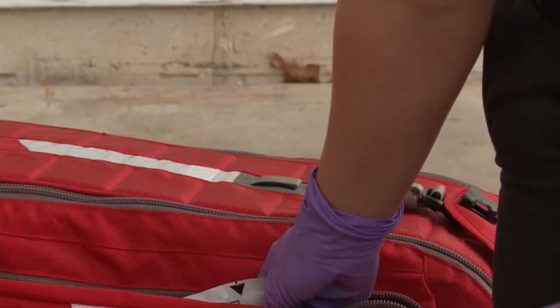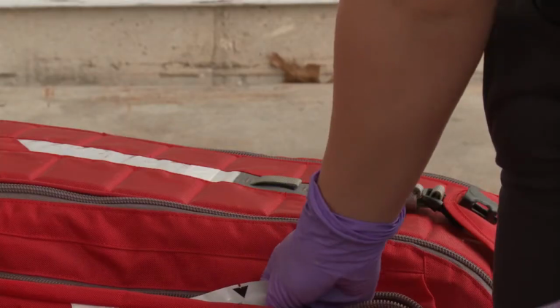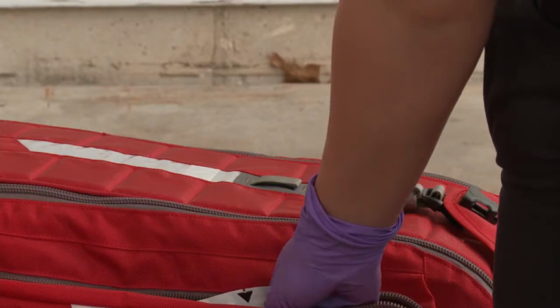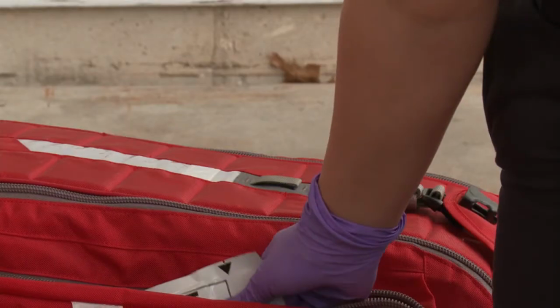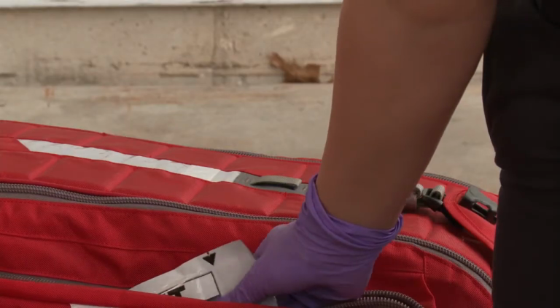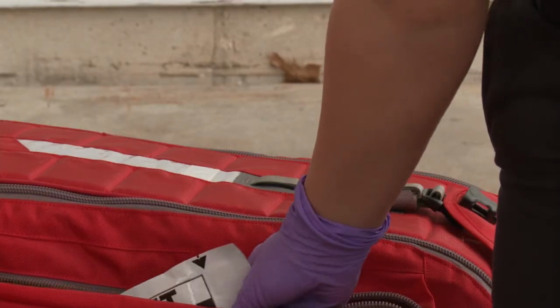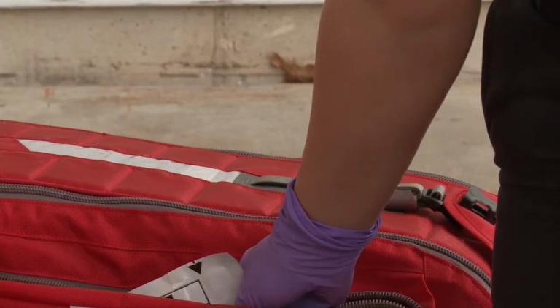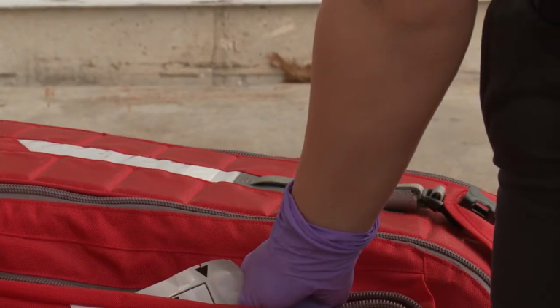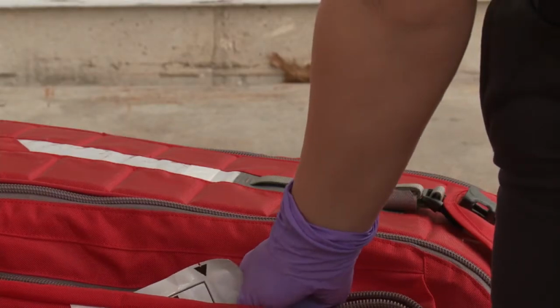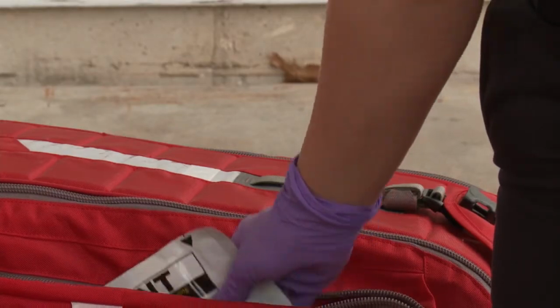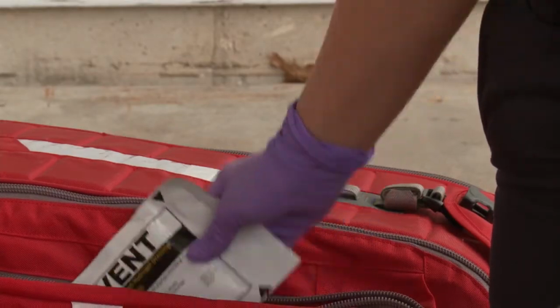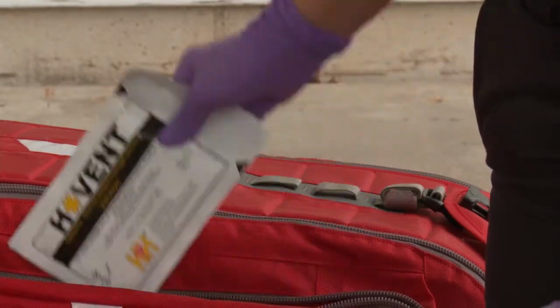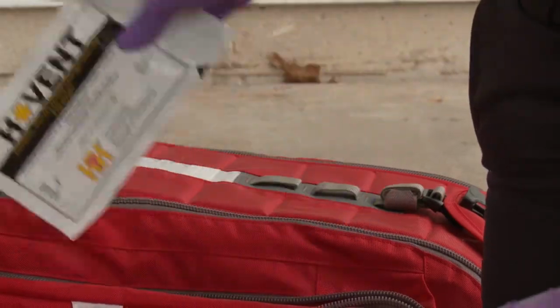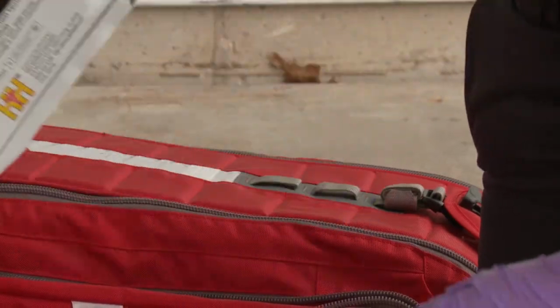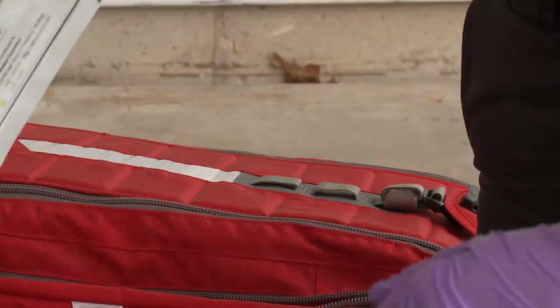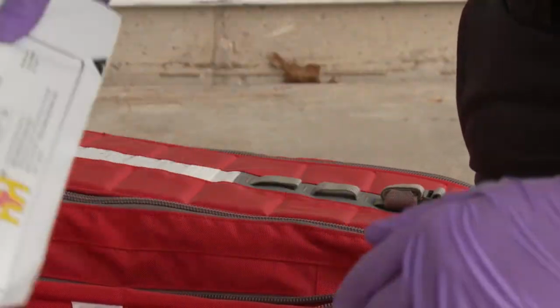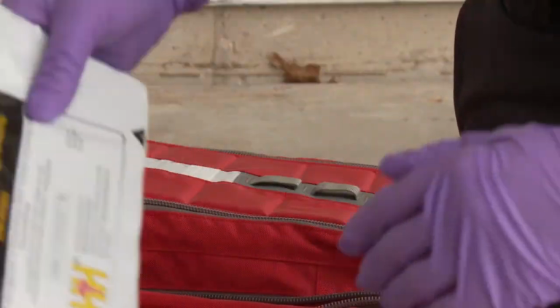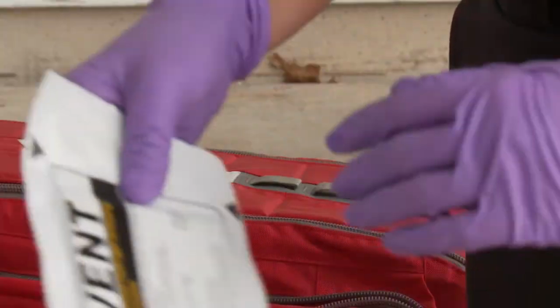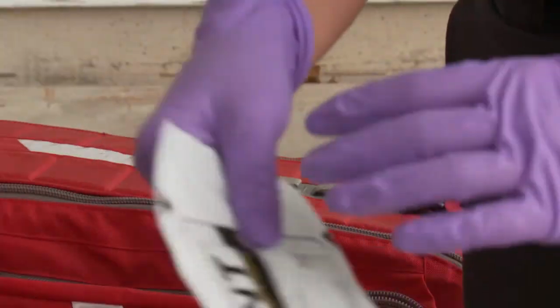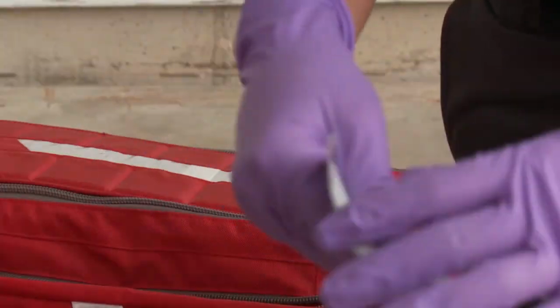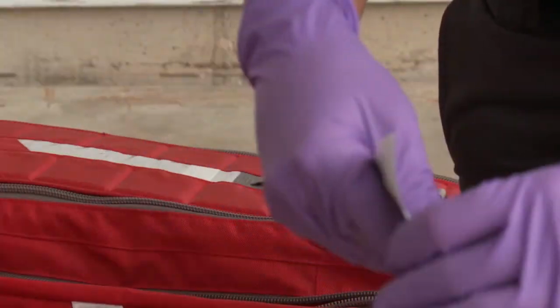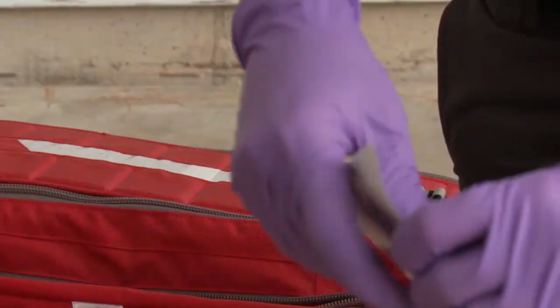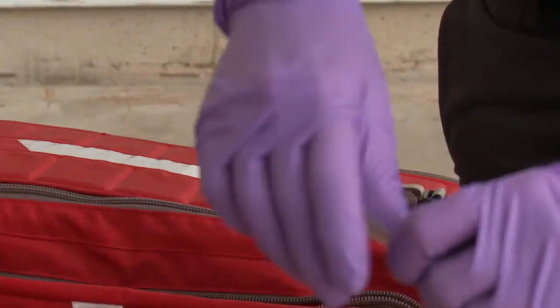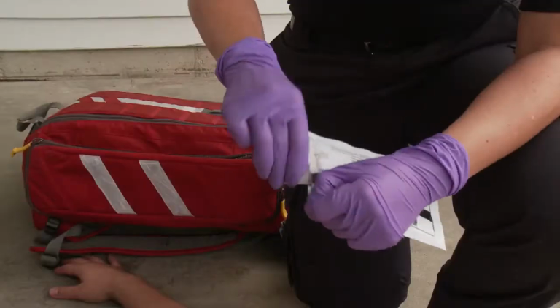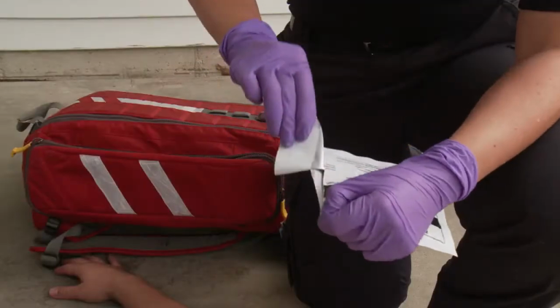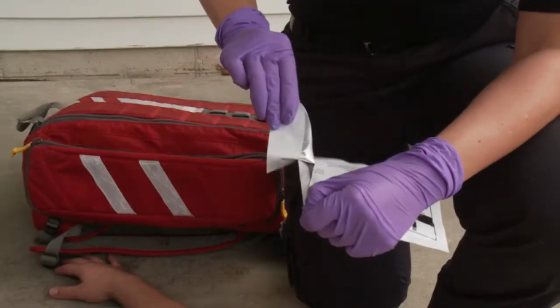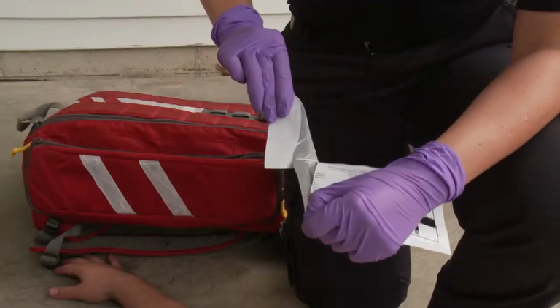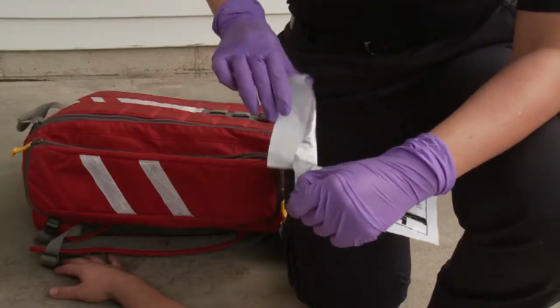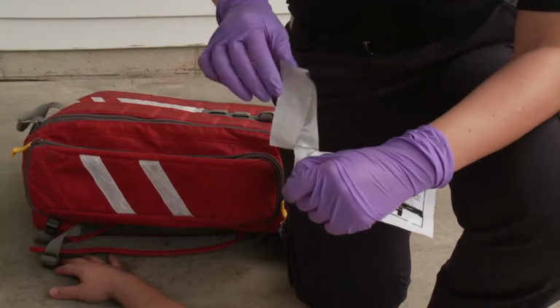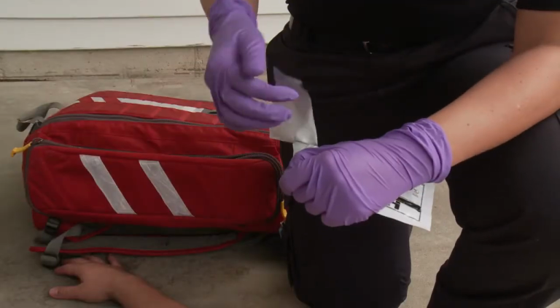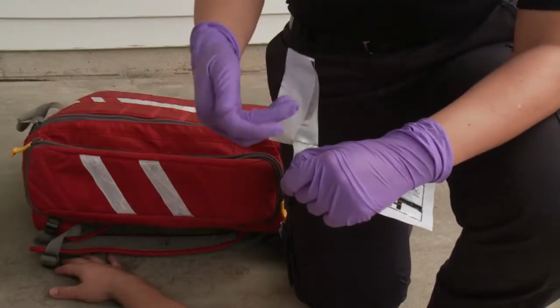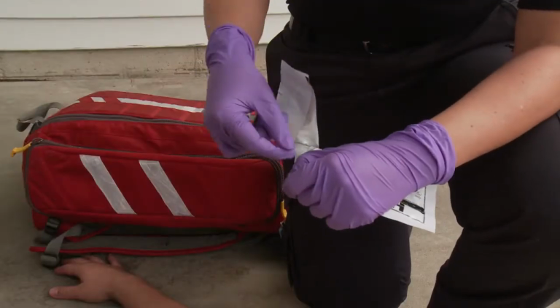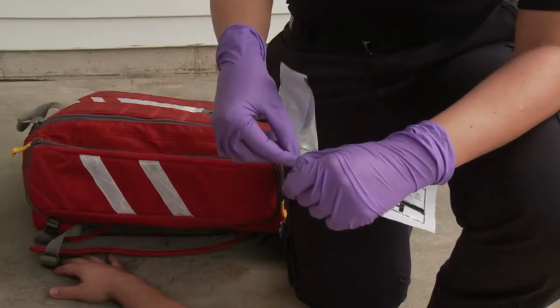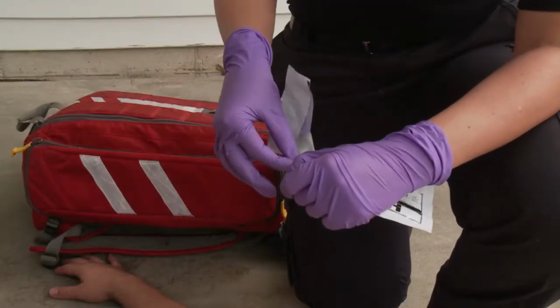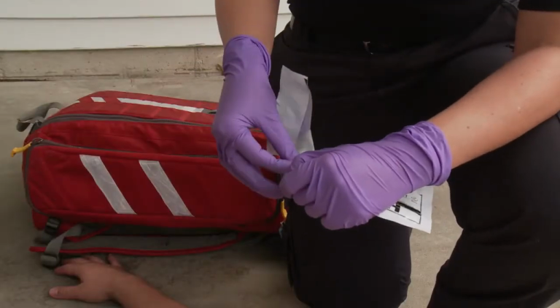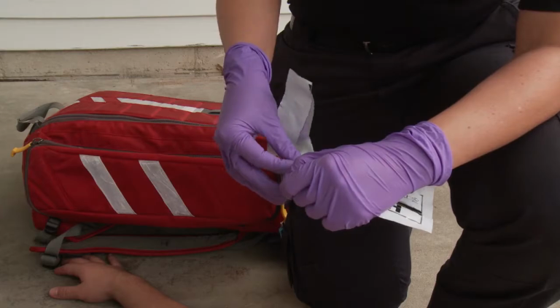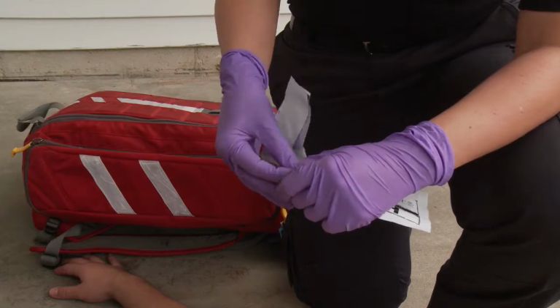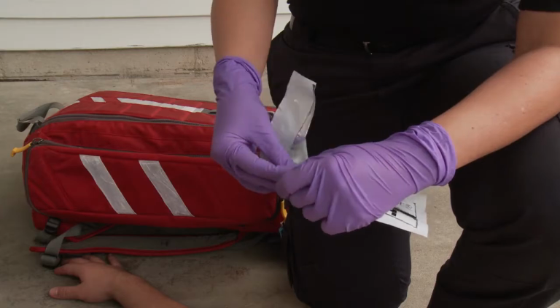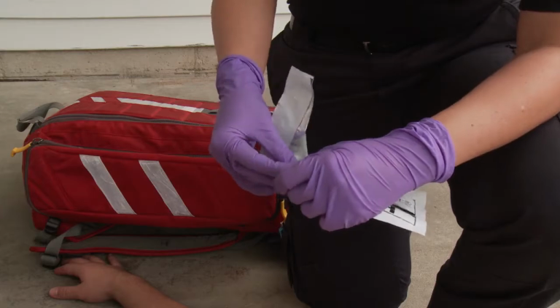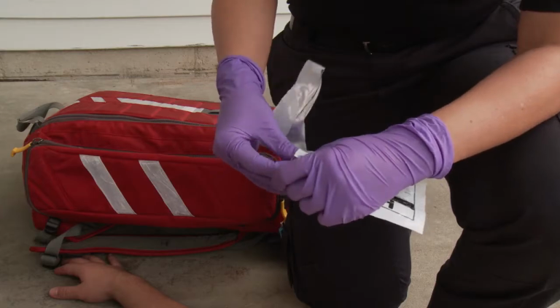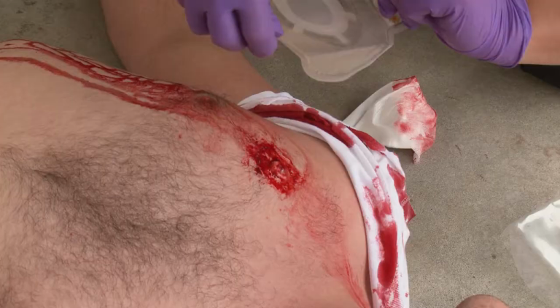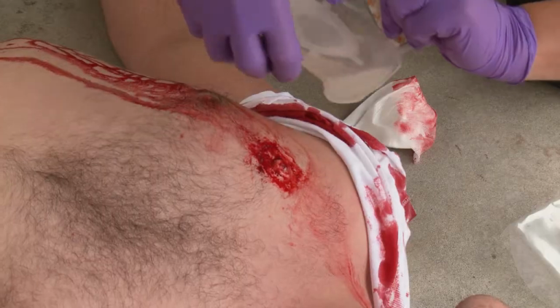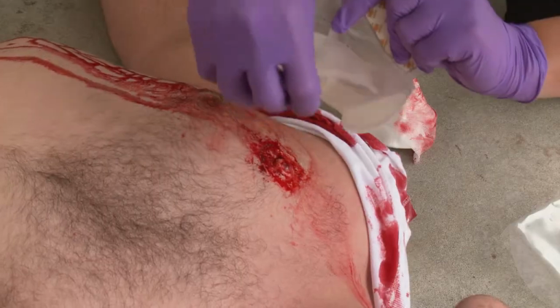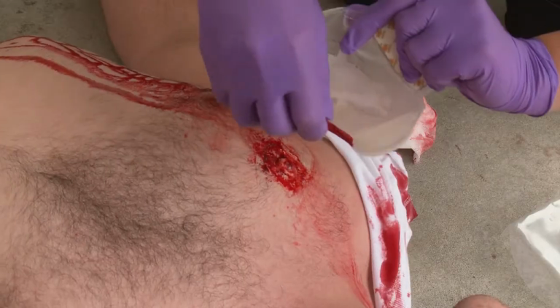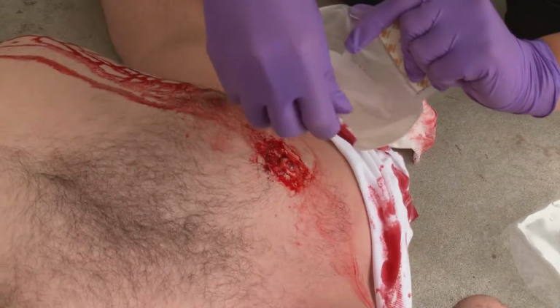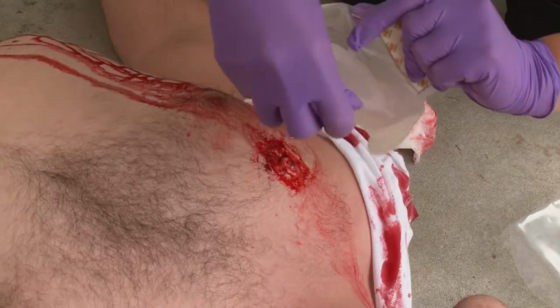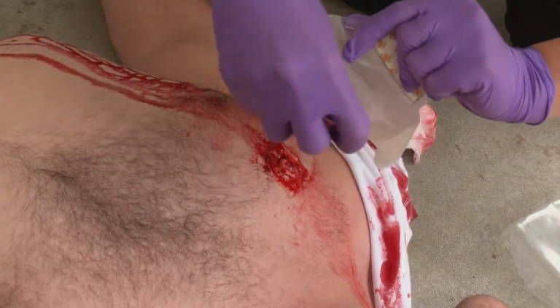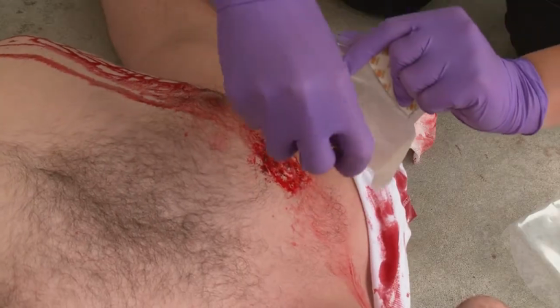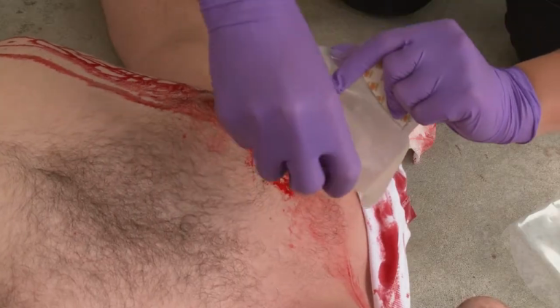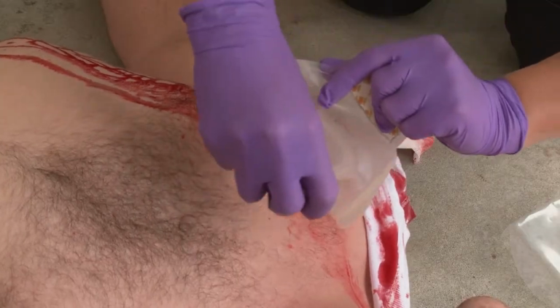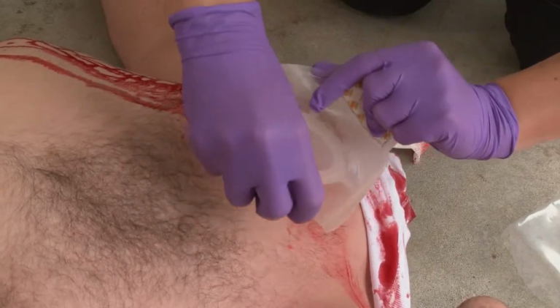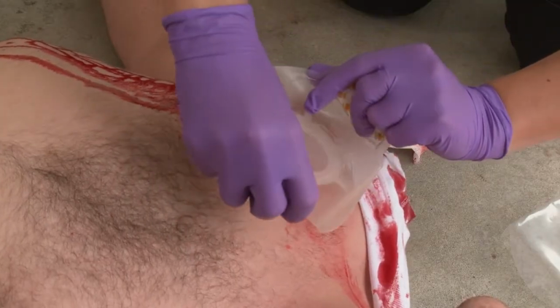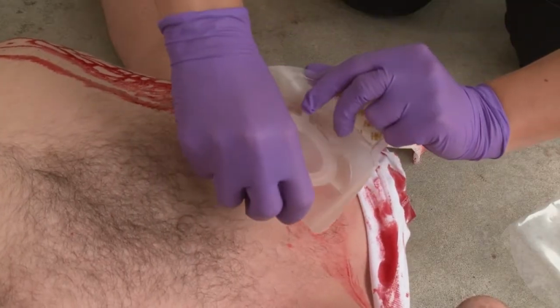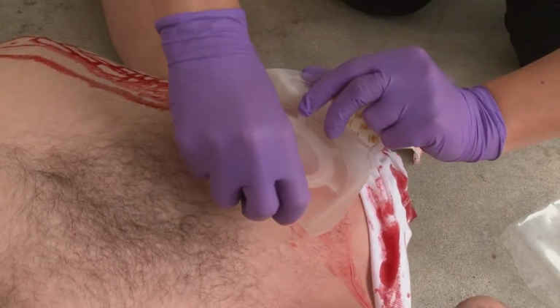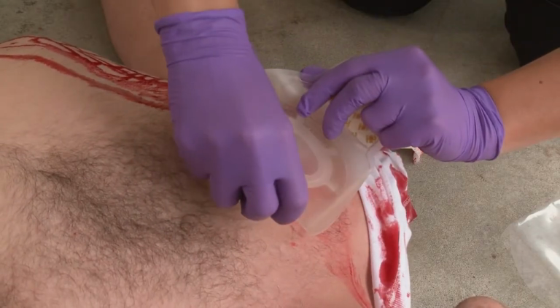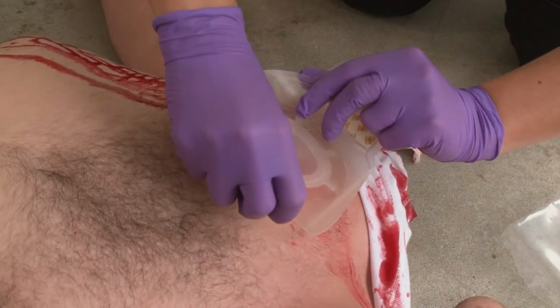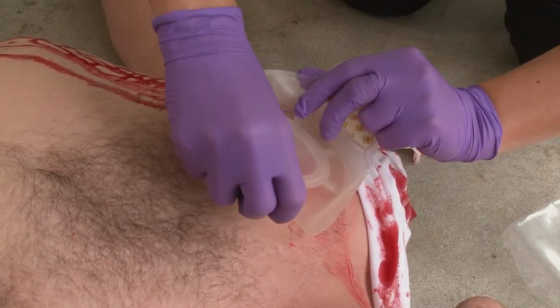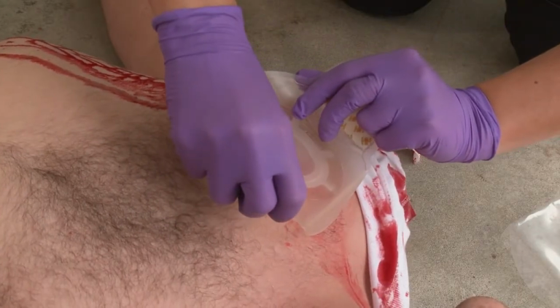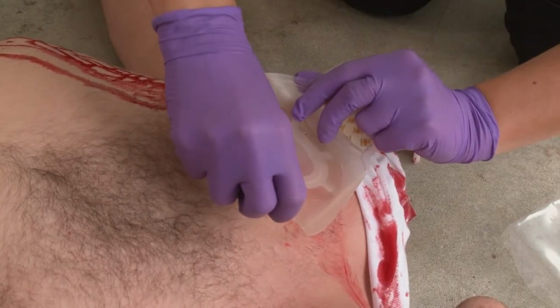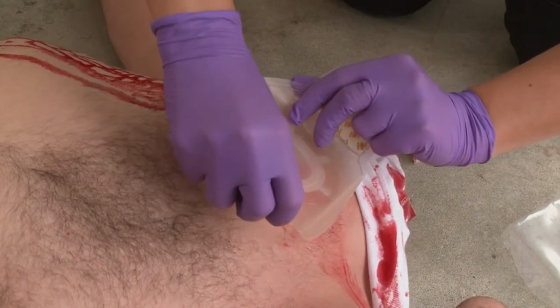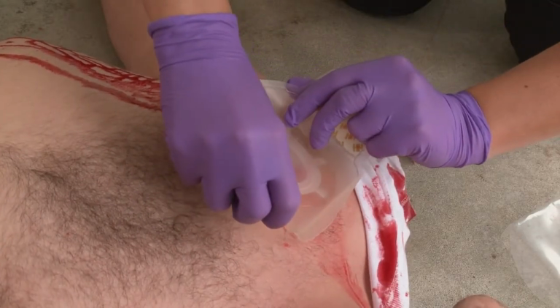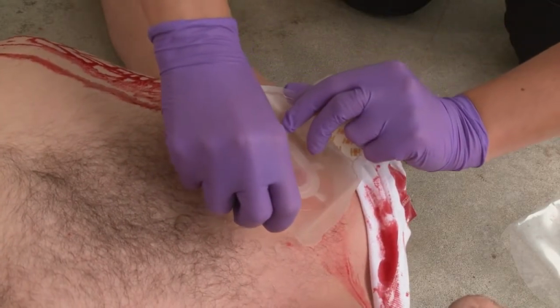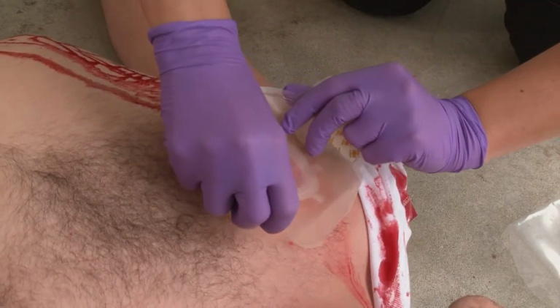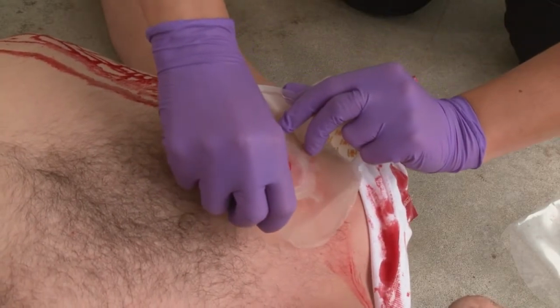Ready to go in a small foldable package, the HVENT can easily be stored in your medical bag, IFAC, or pocket for immediate deployment.